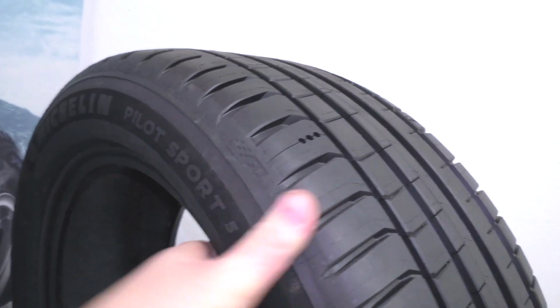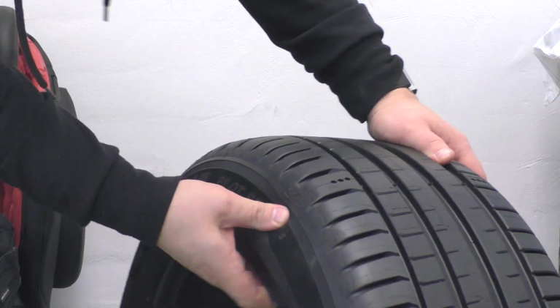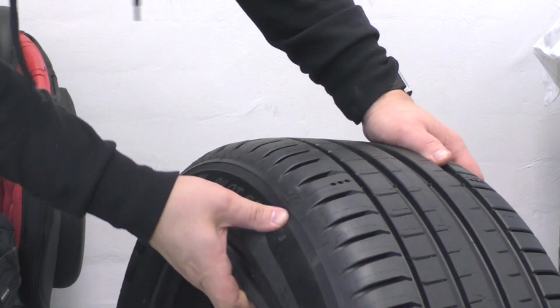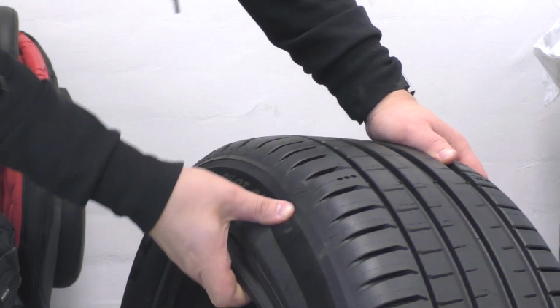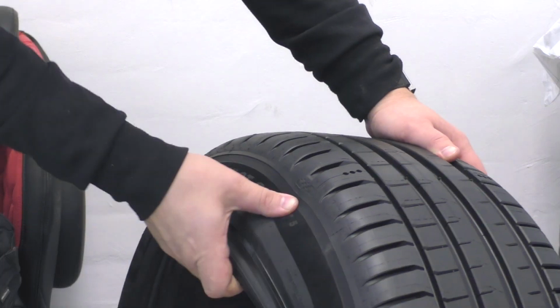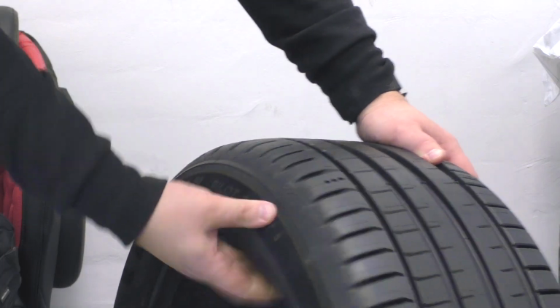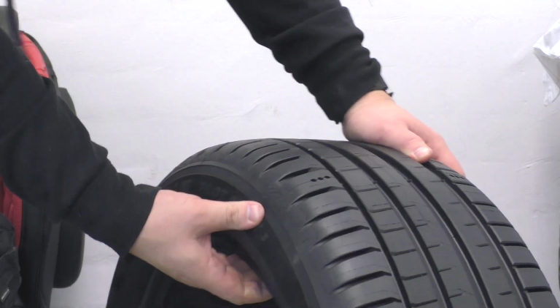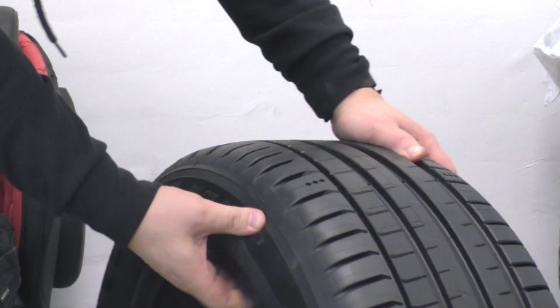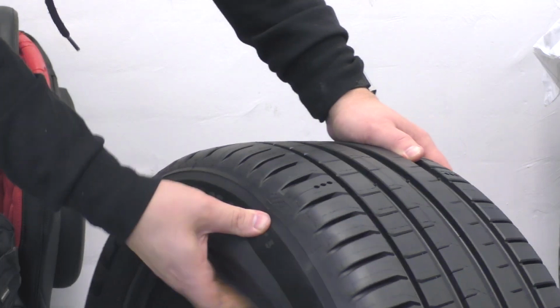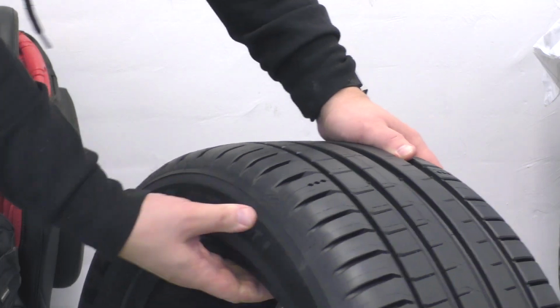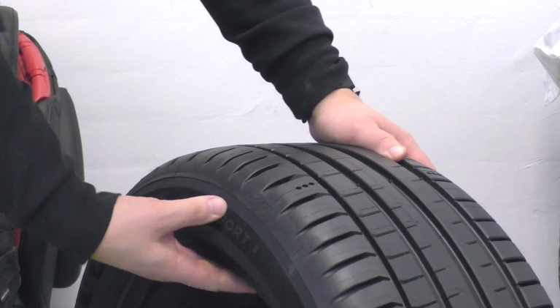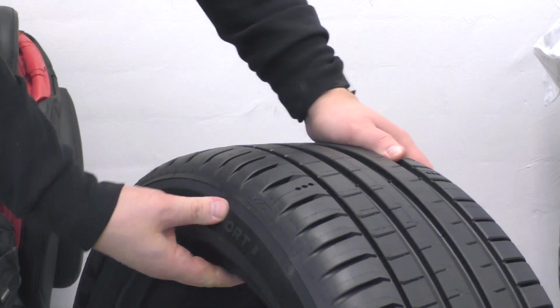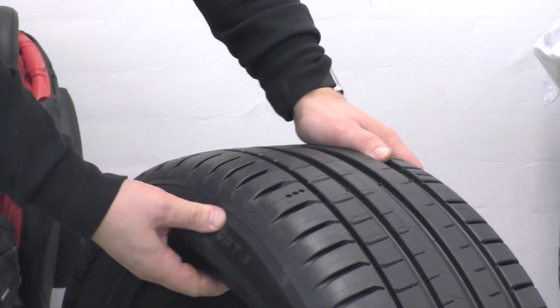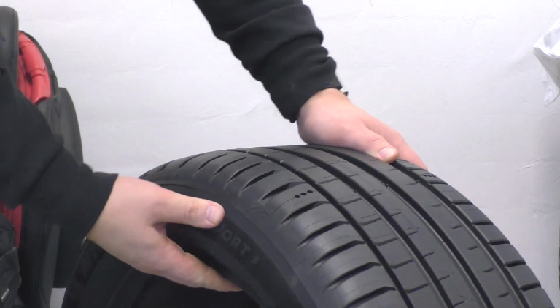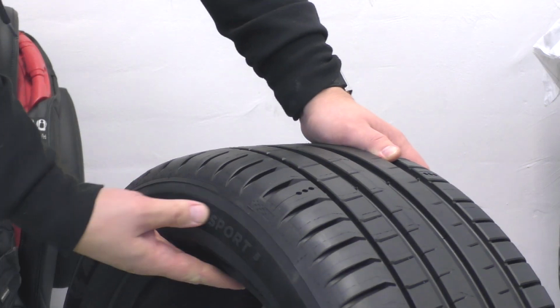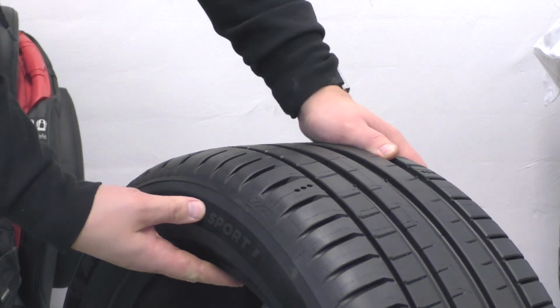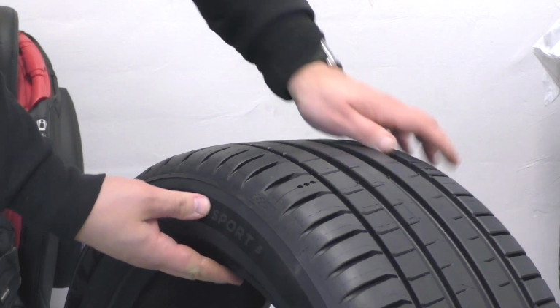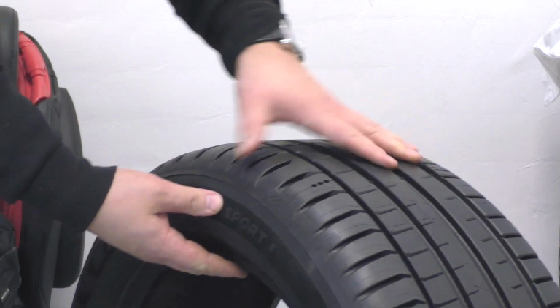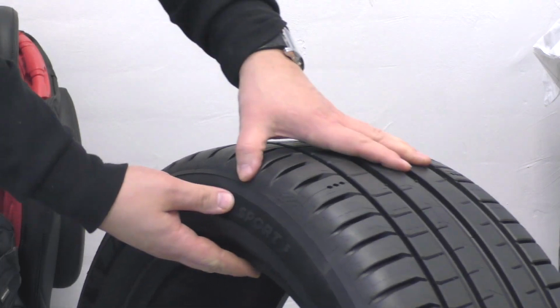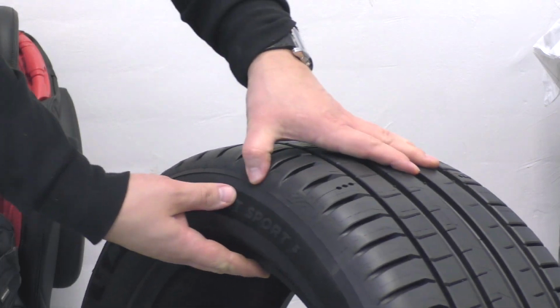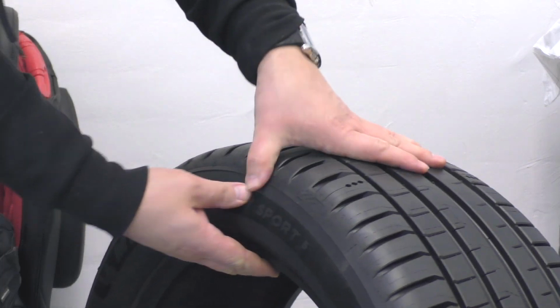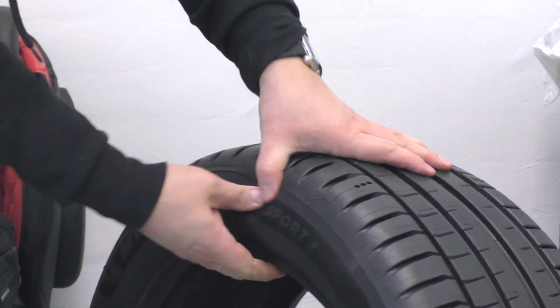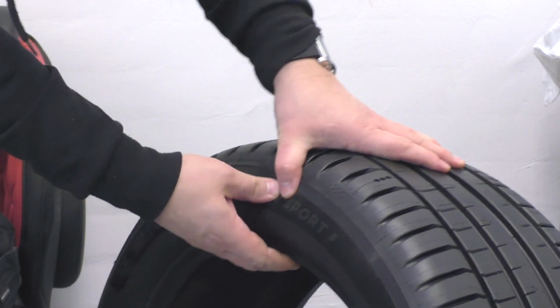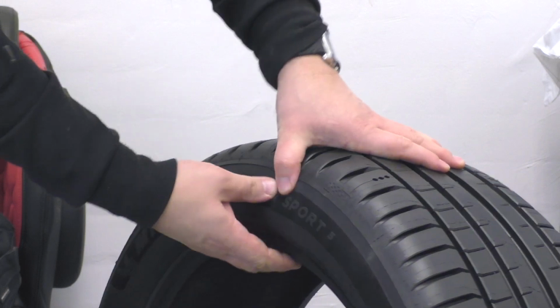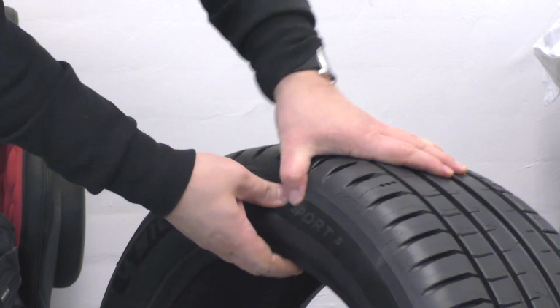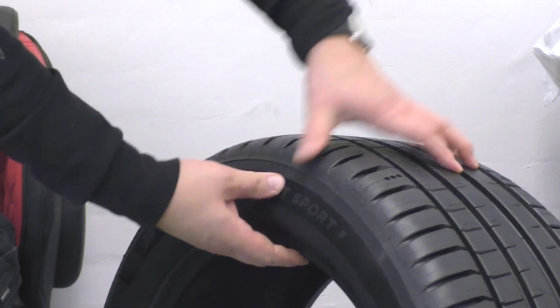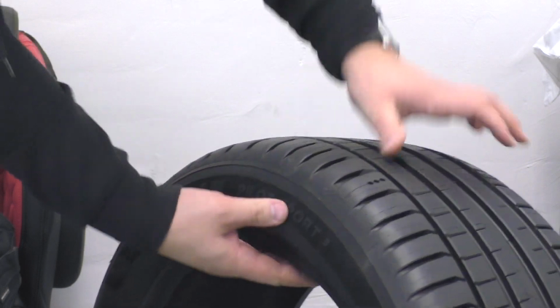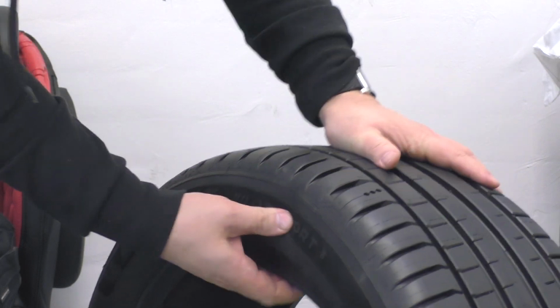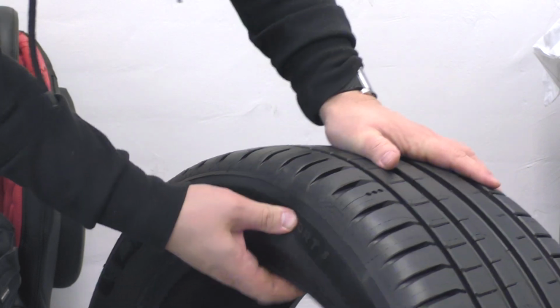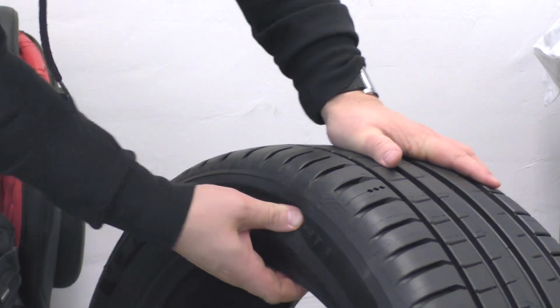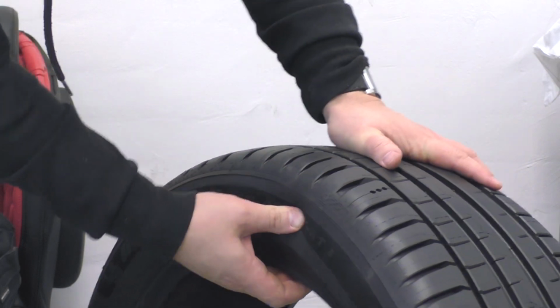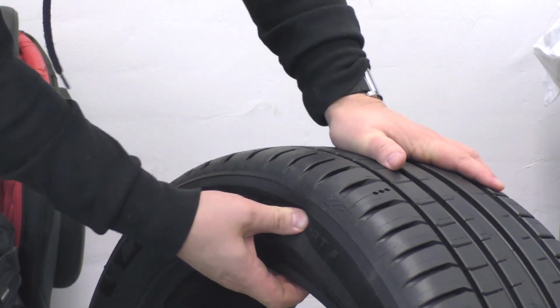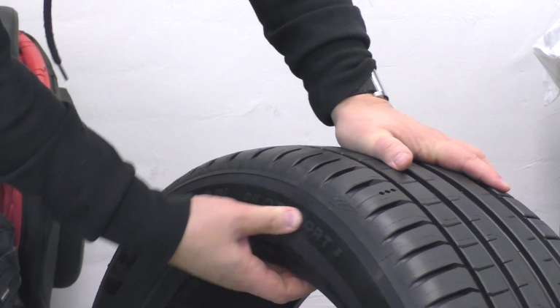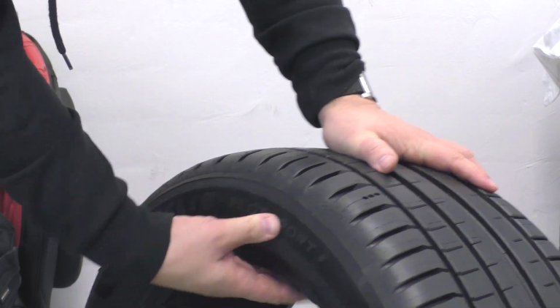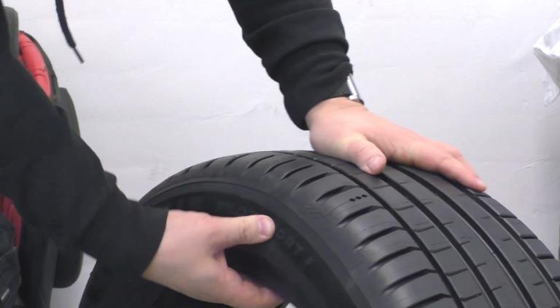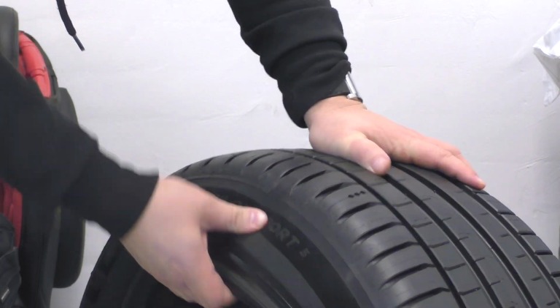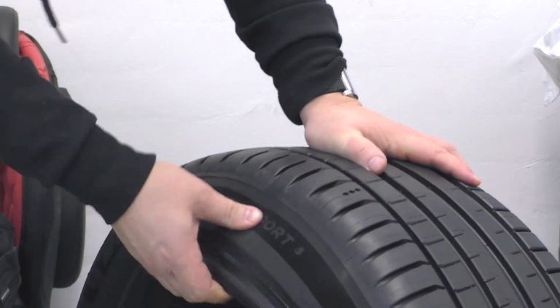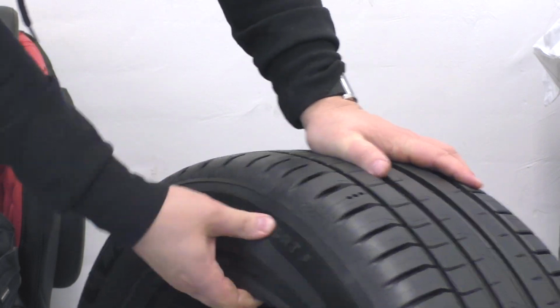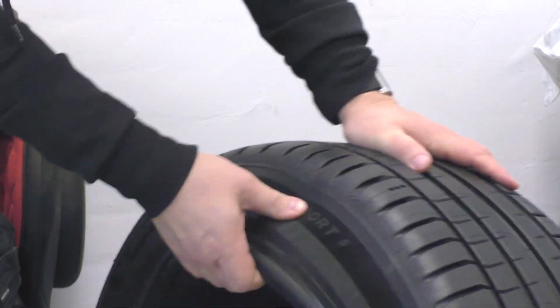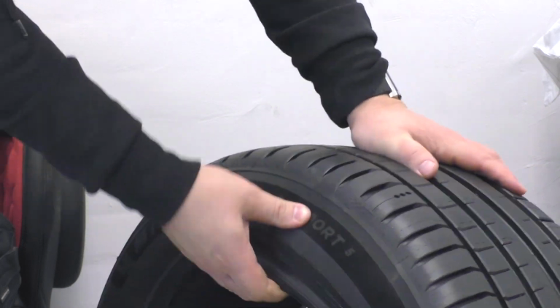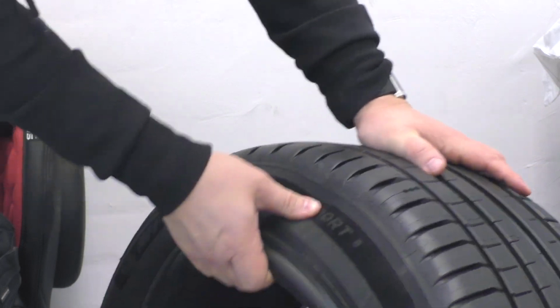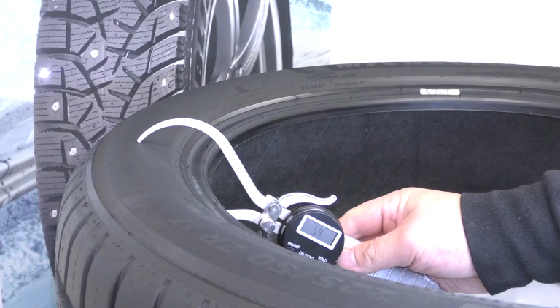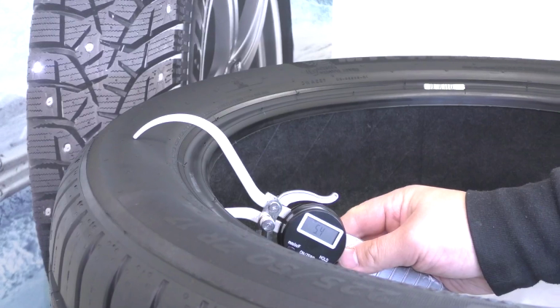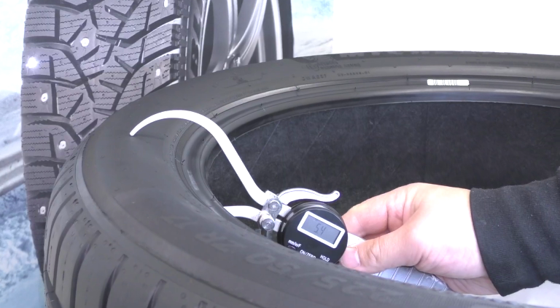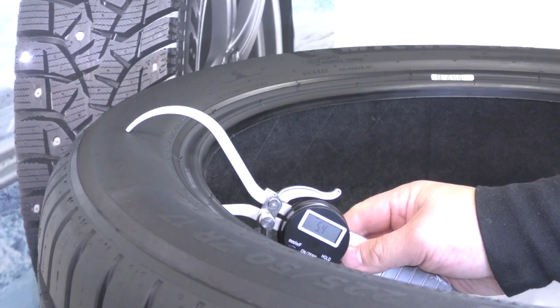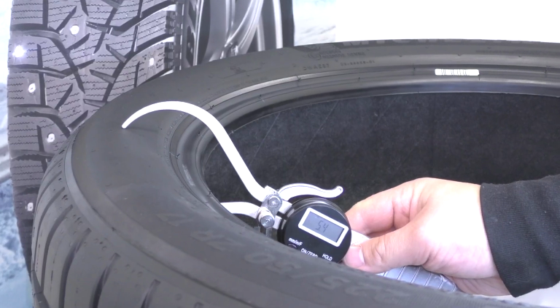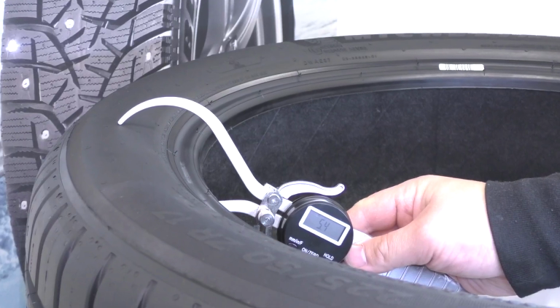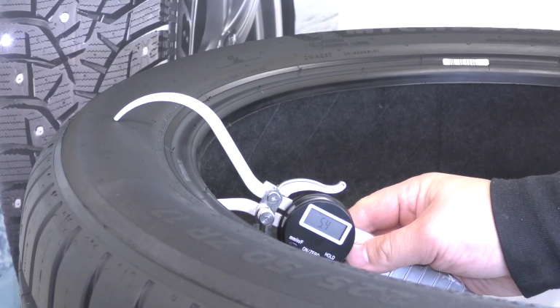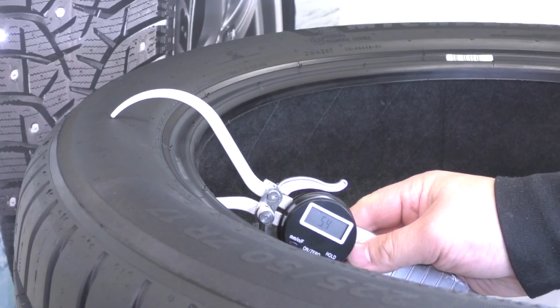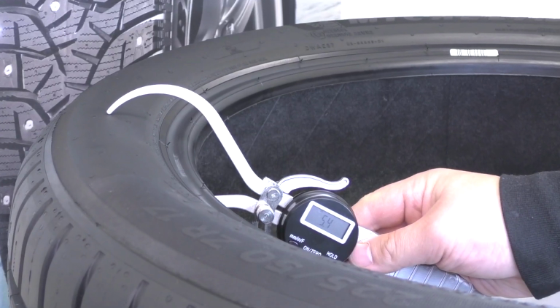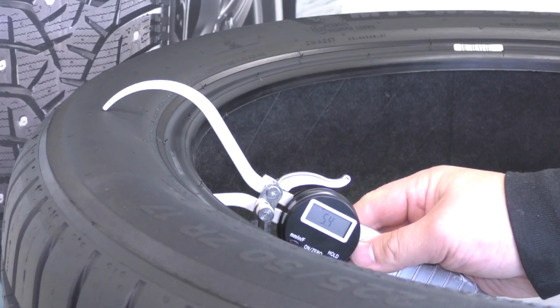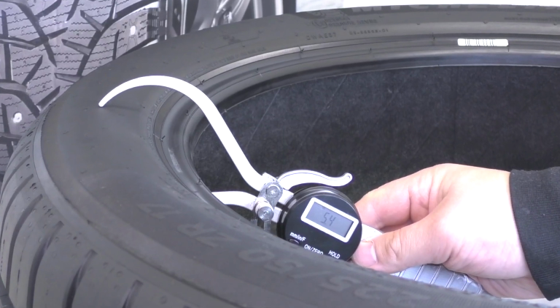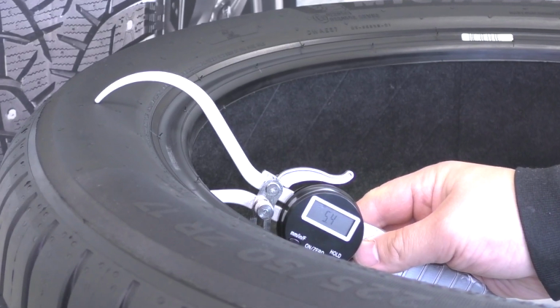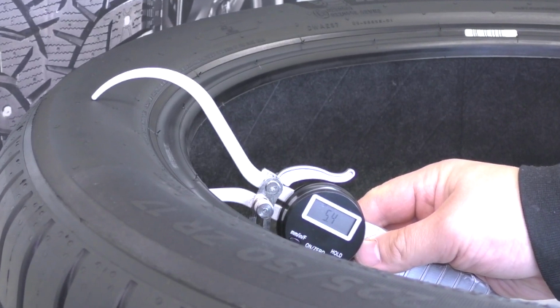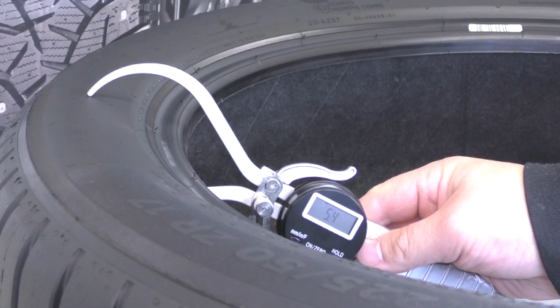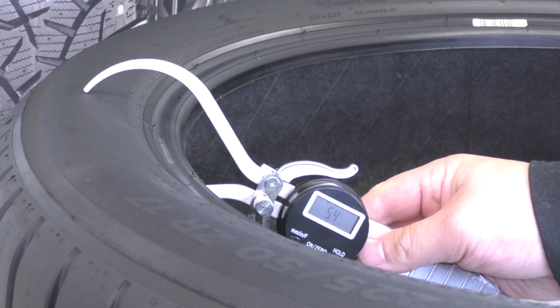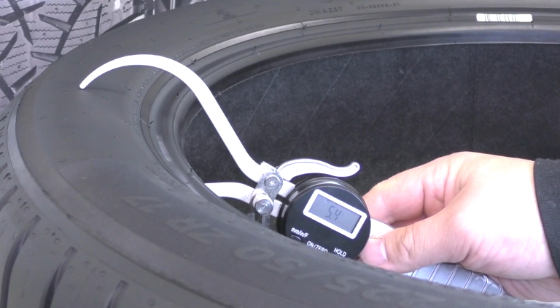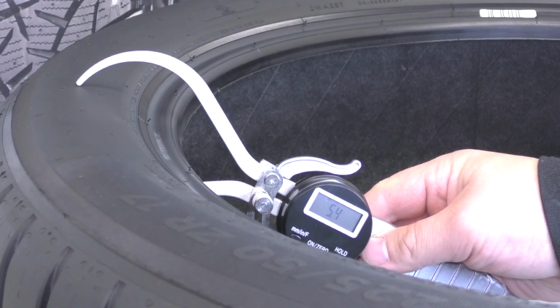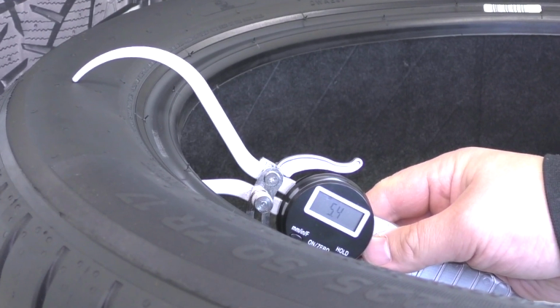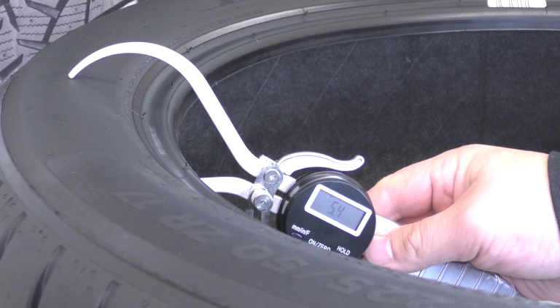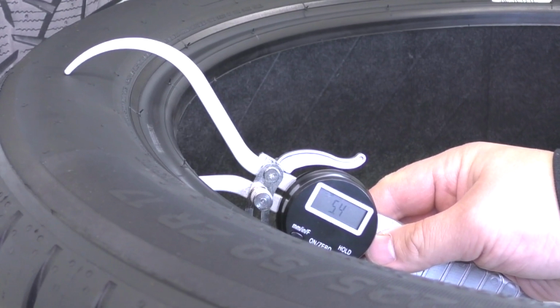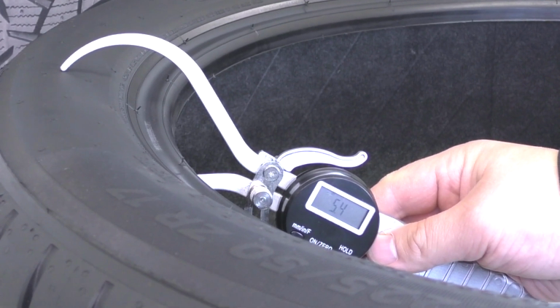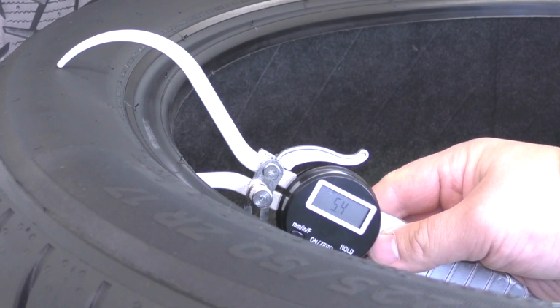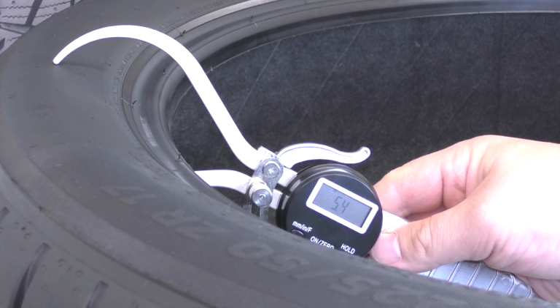The sidewall is elastic and comfortable. The sidewall thickness is one of the characteristics showing how durable the tire is. The norm is from 5 to 8 millimeters — here it is 5.4 millimeters.